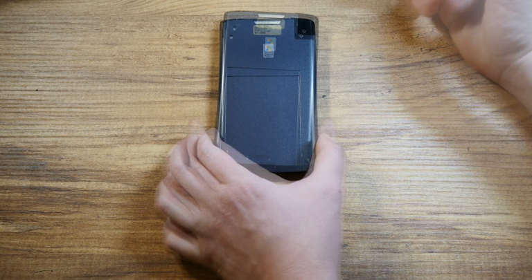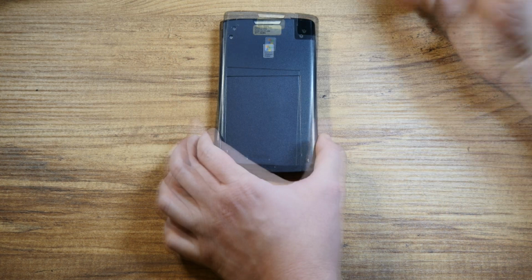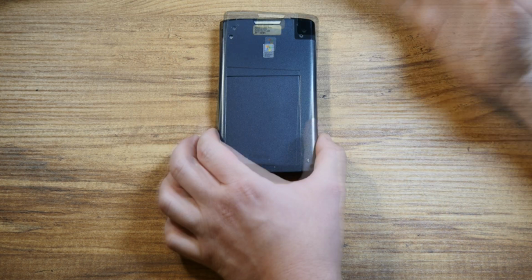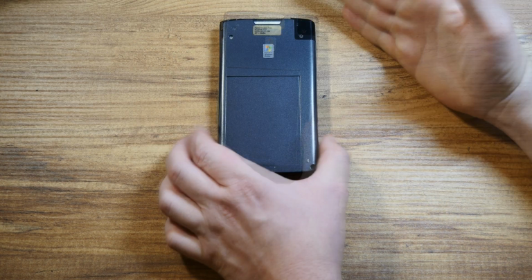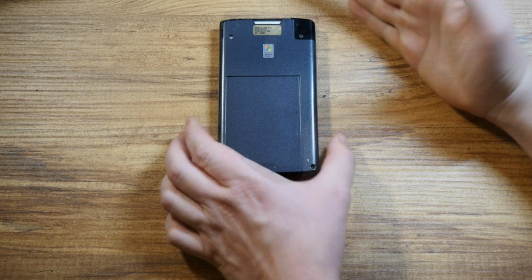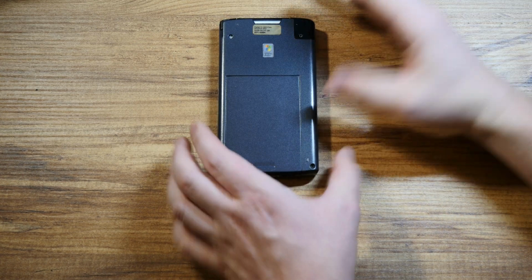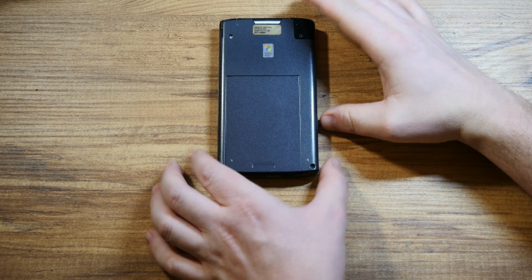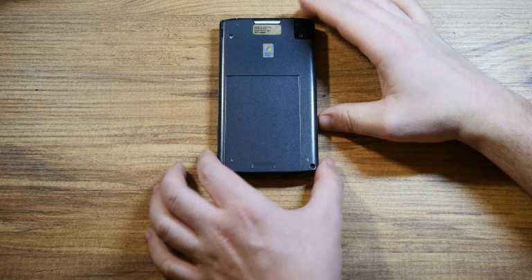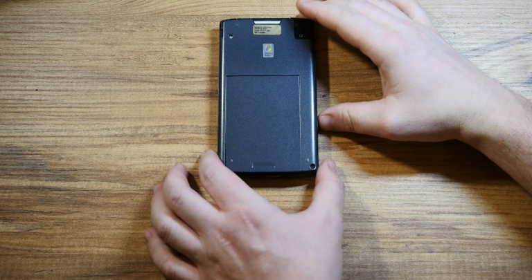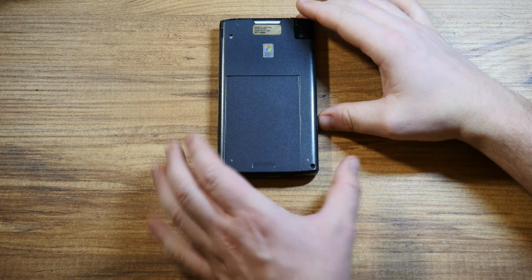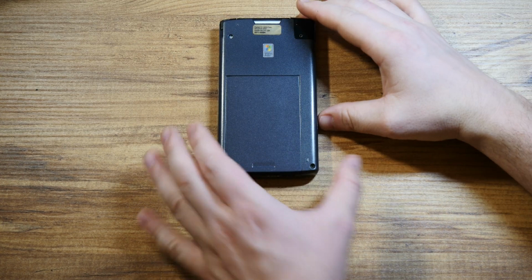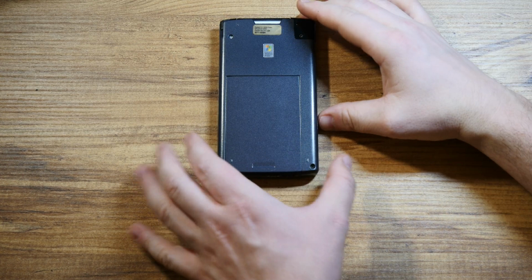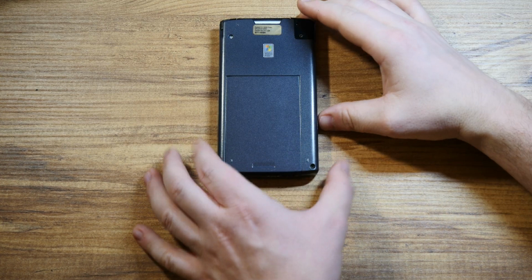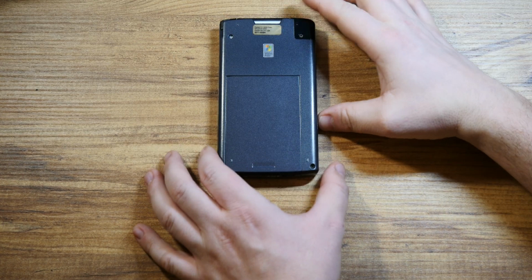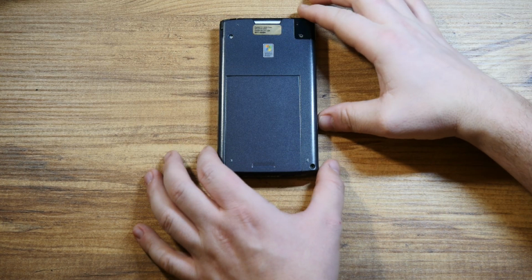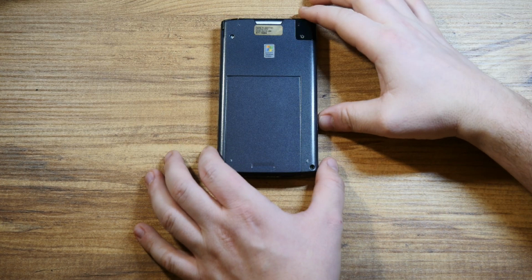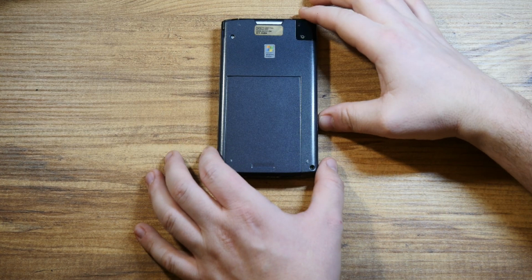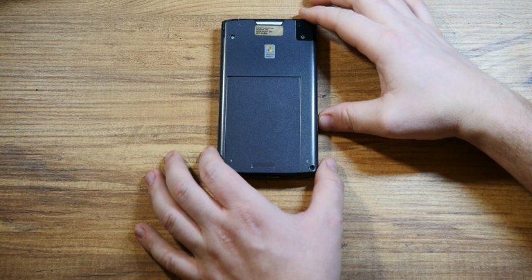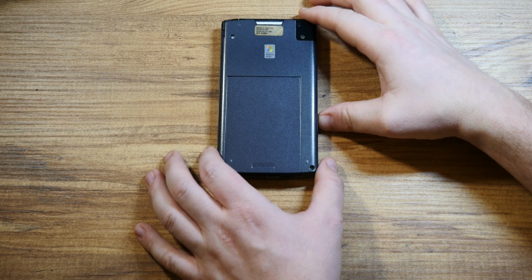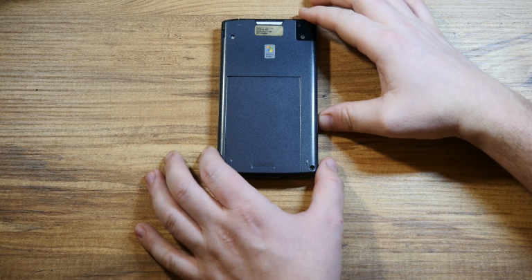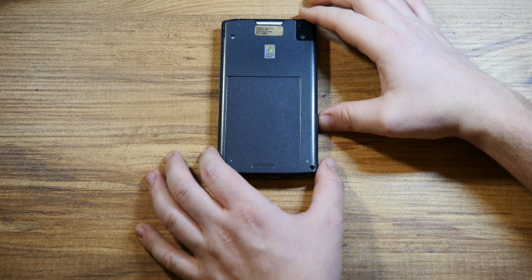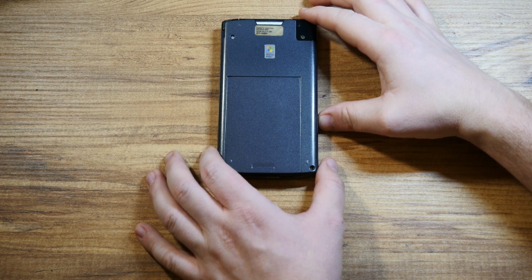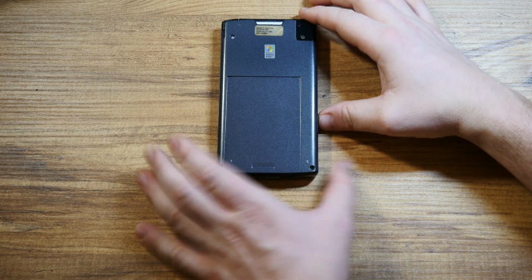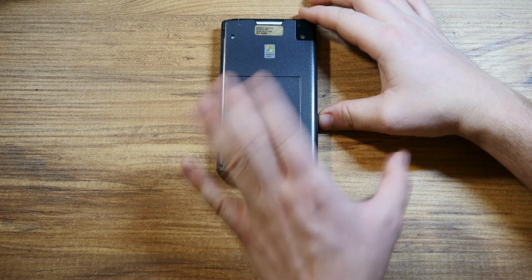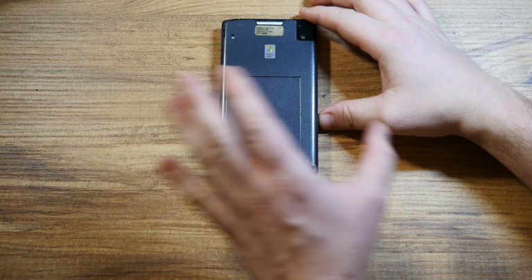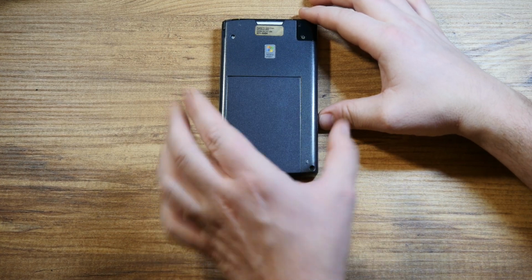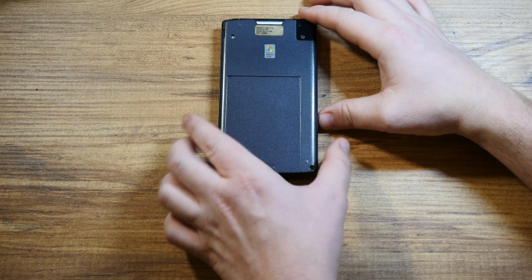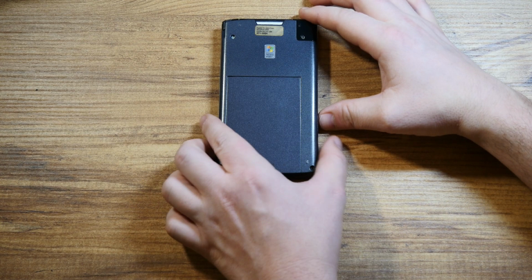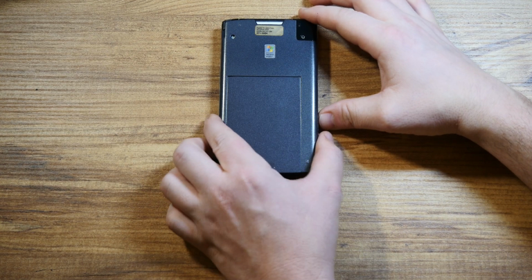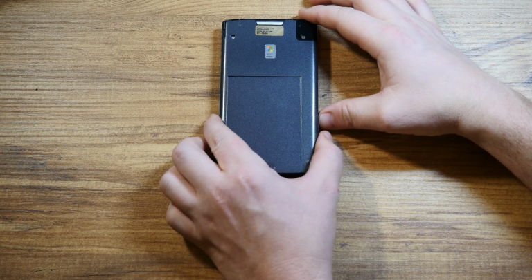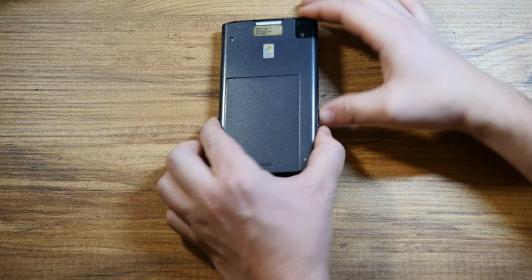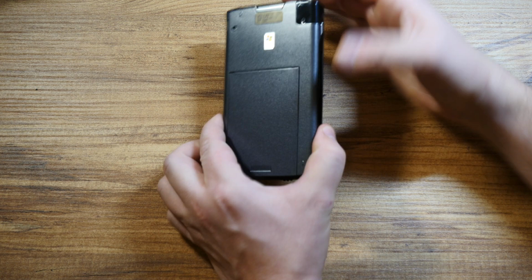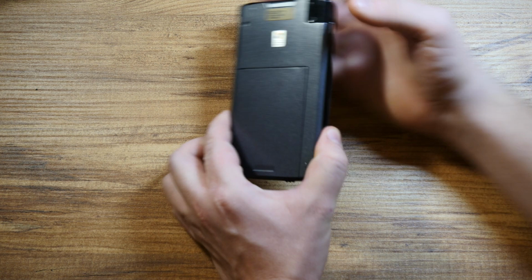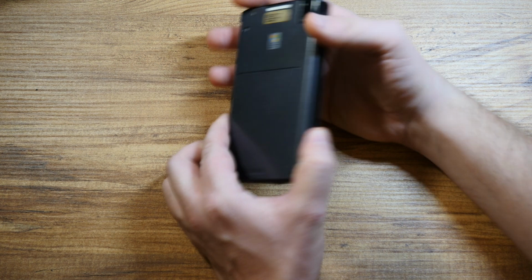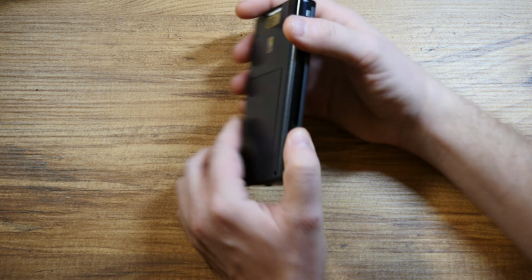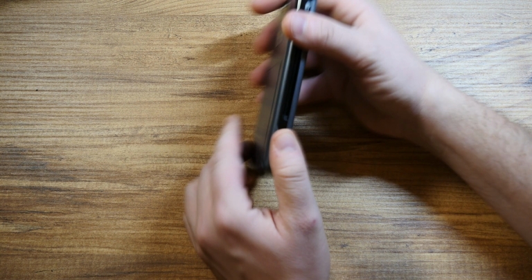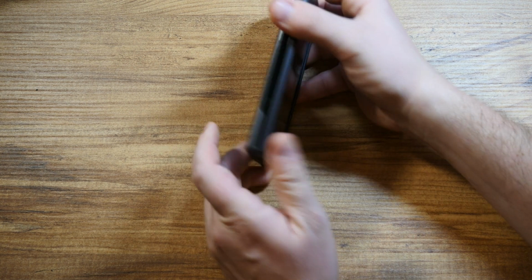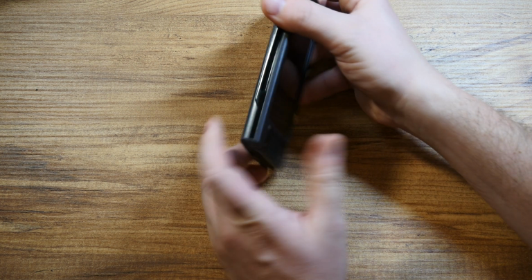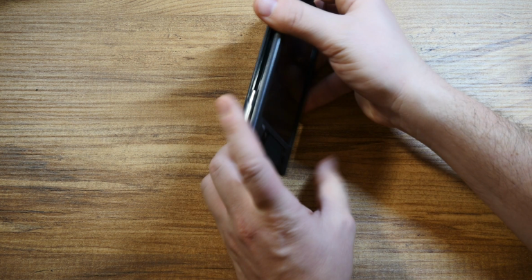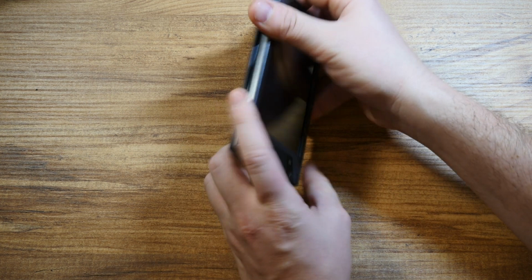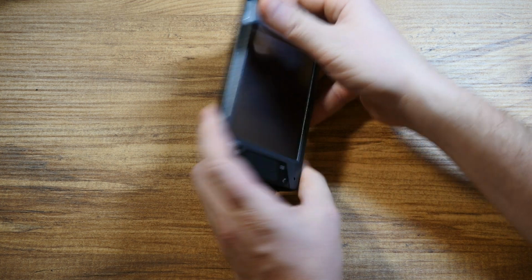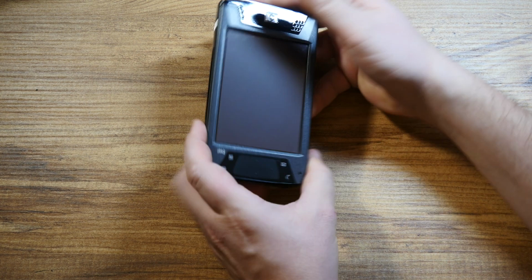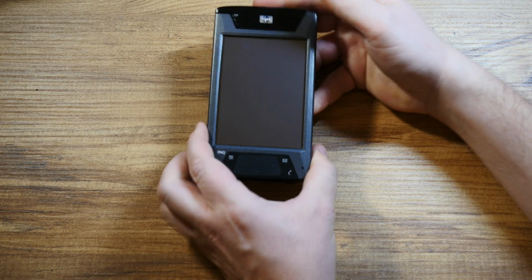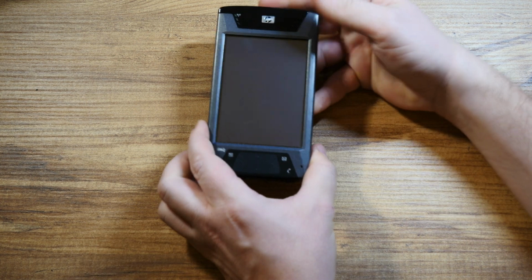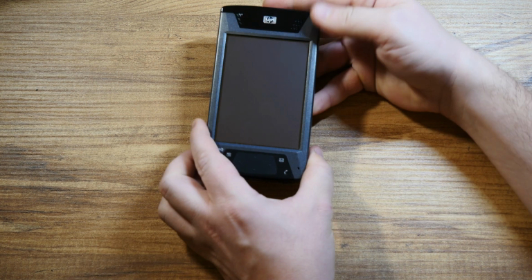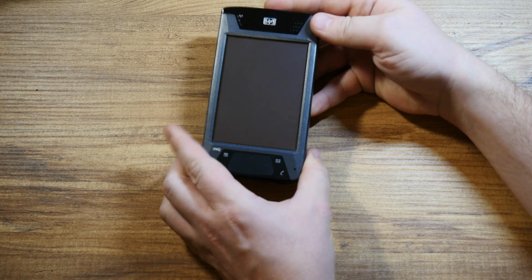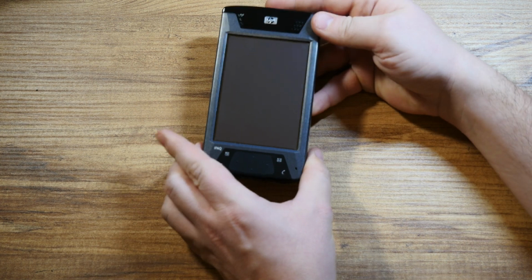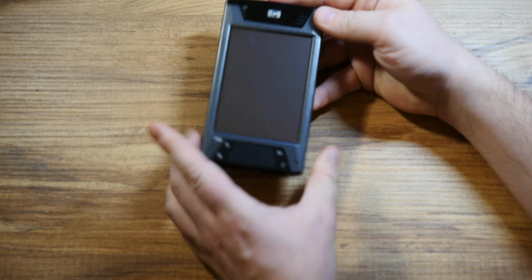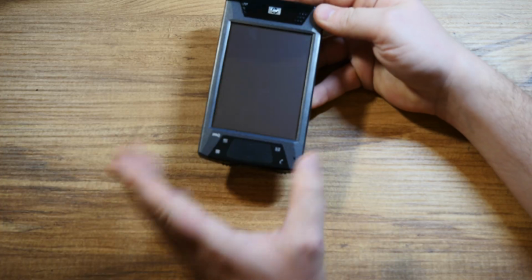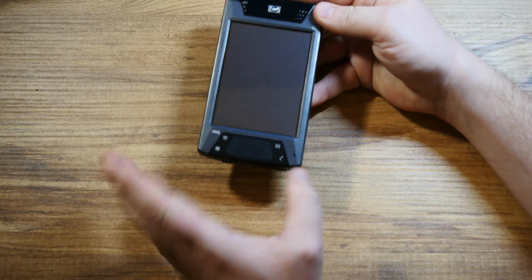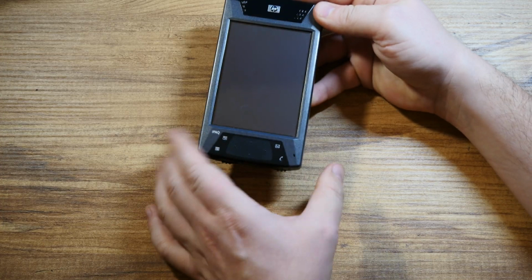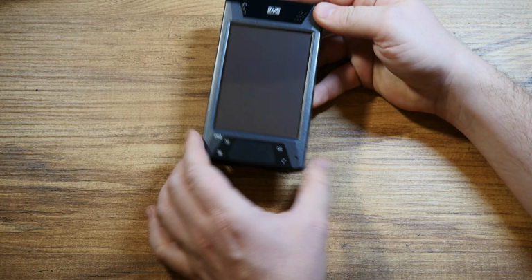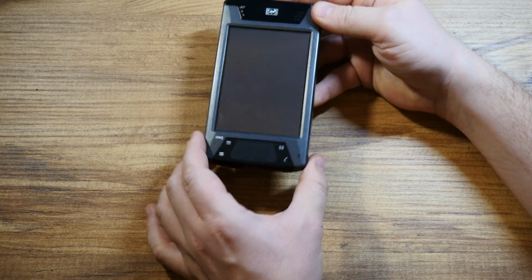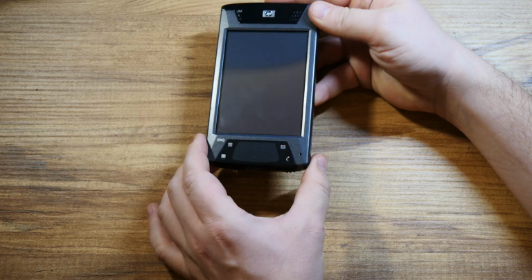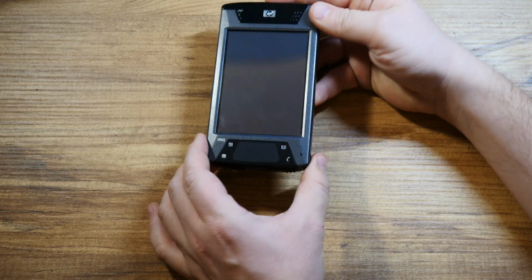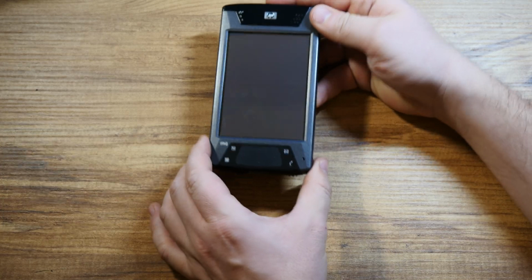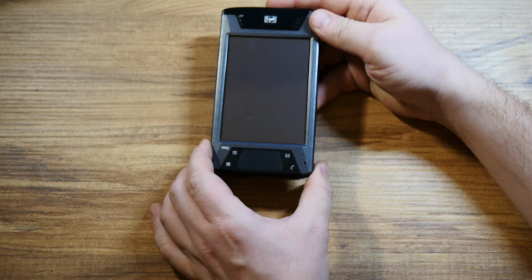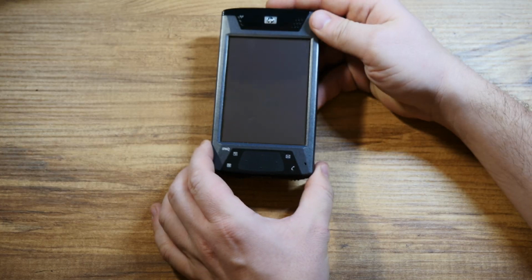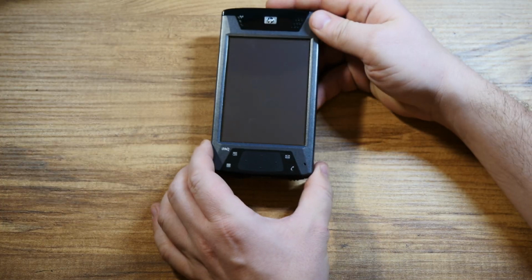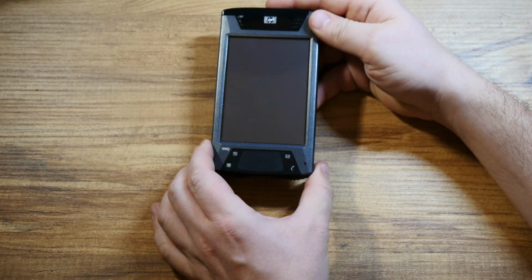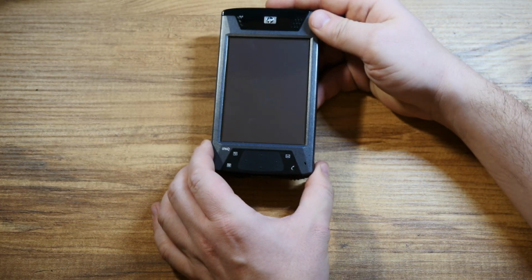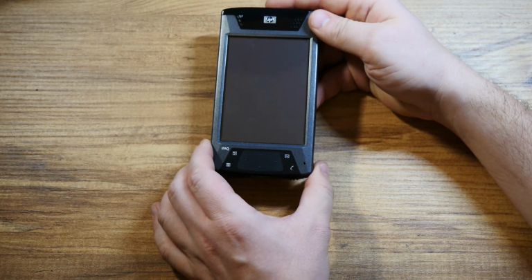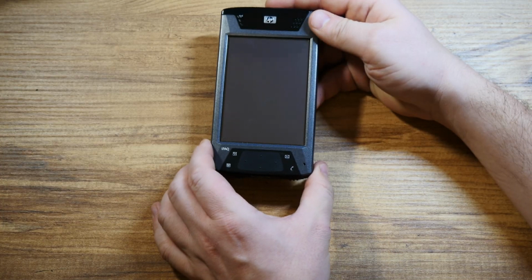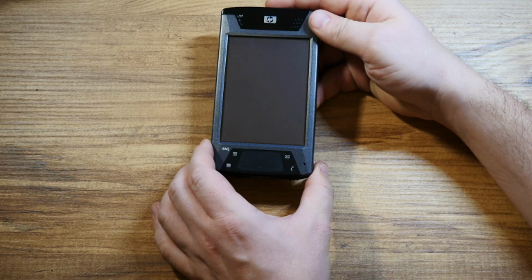This is the premium device, the top of the range back then — the big daddy, the top dog, if you will.